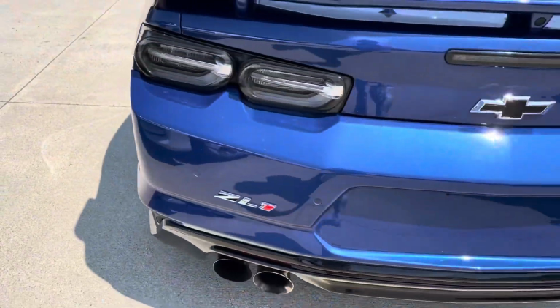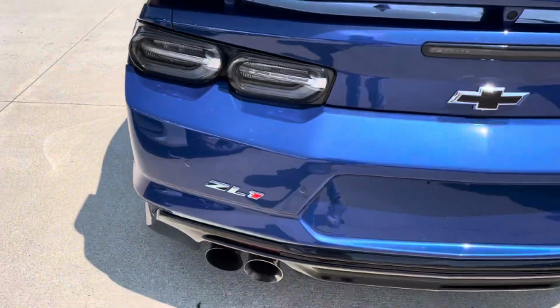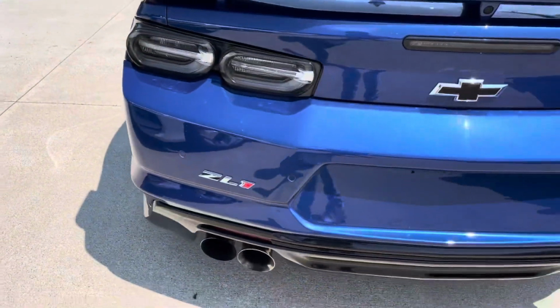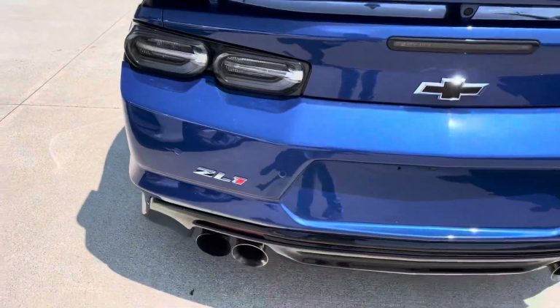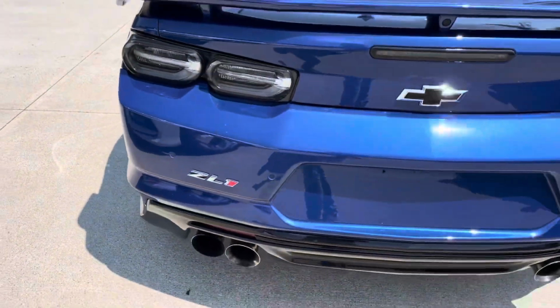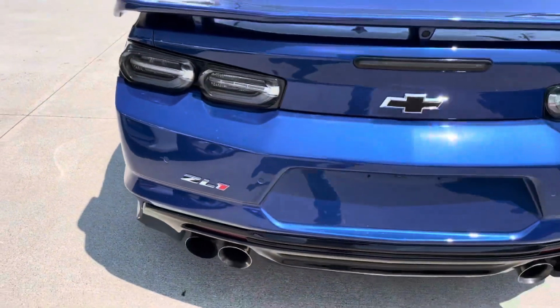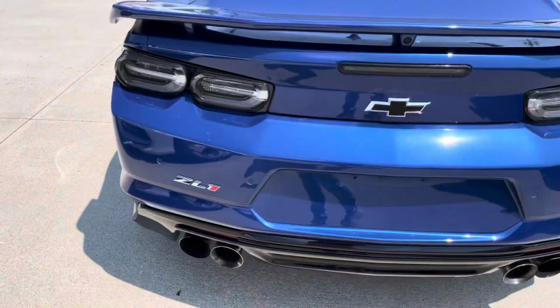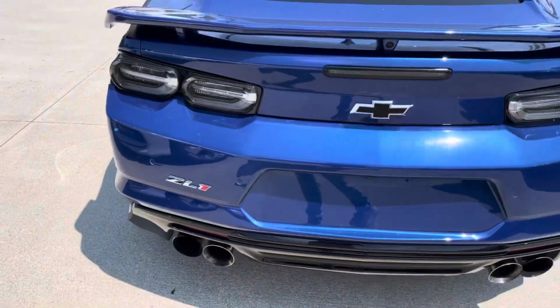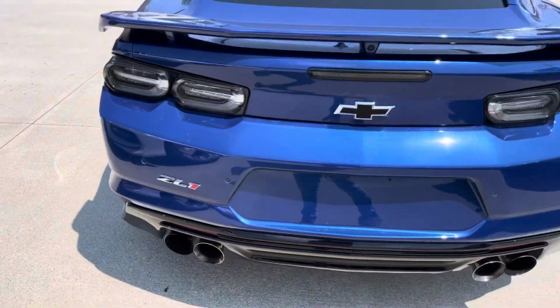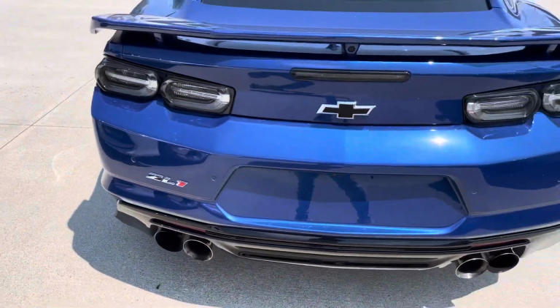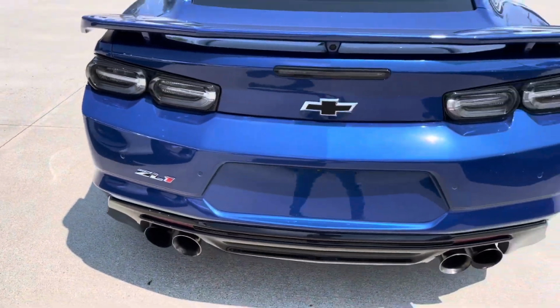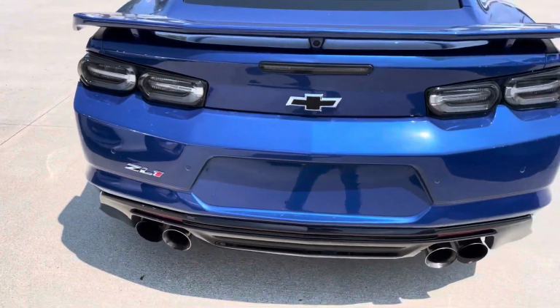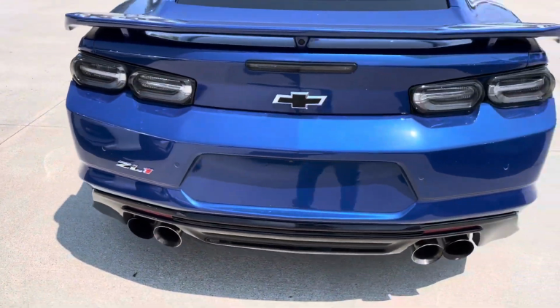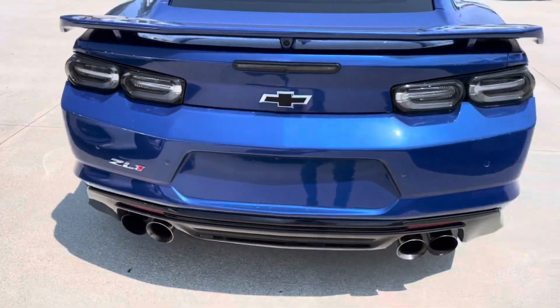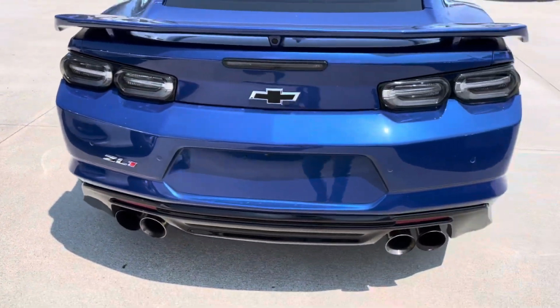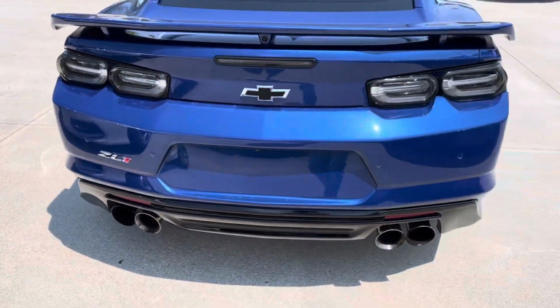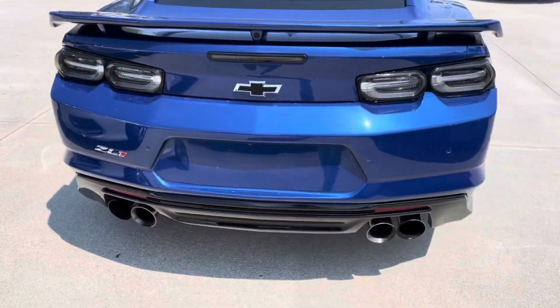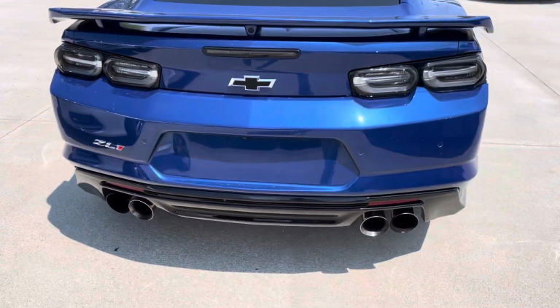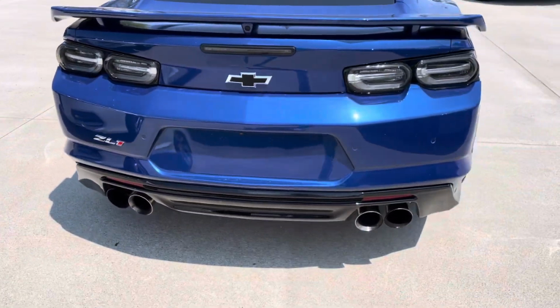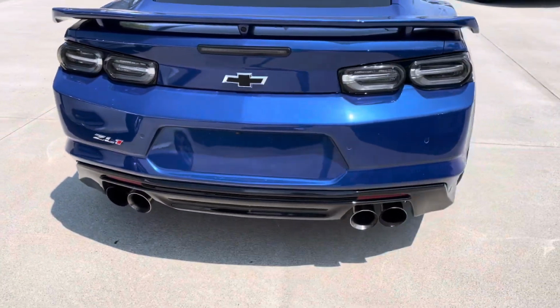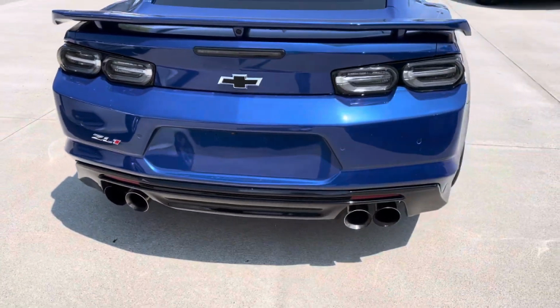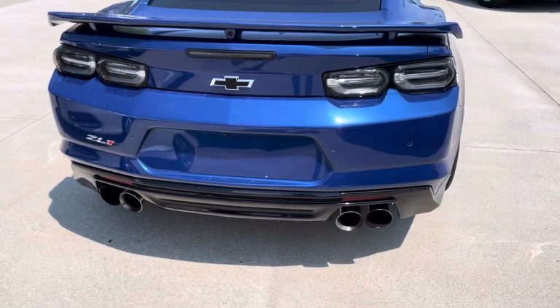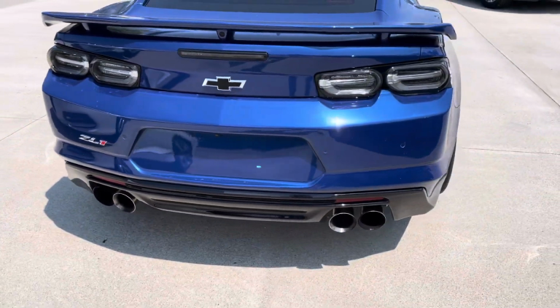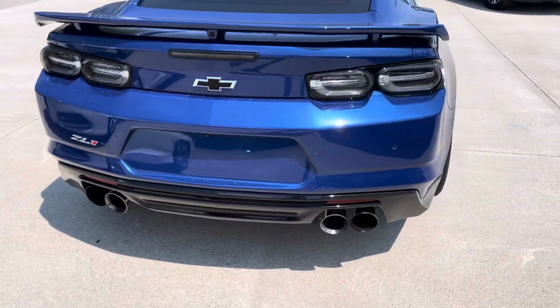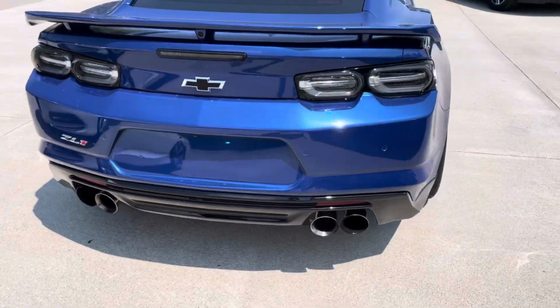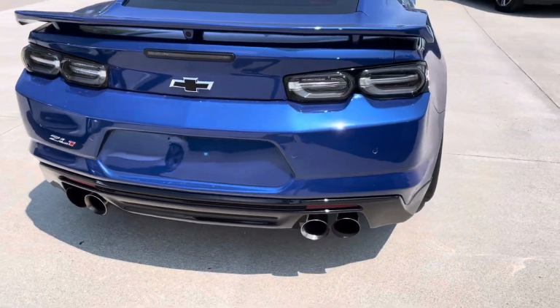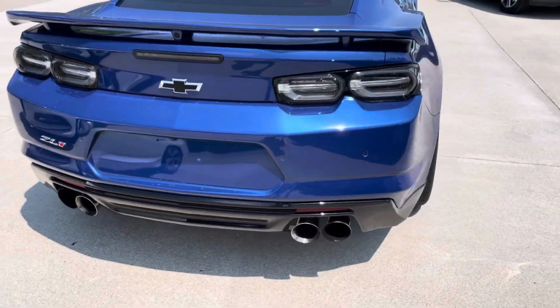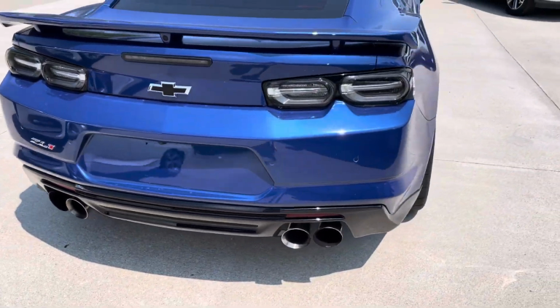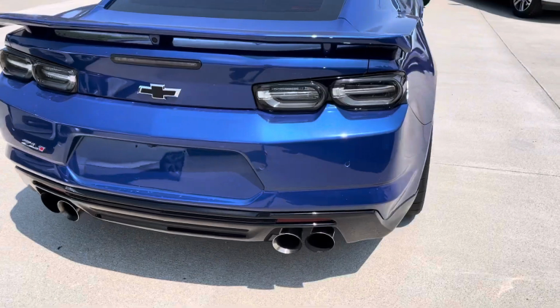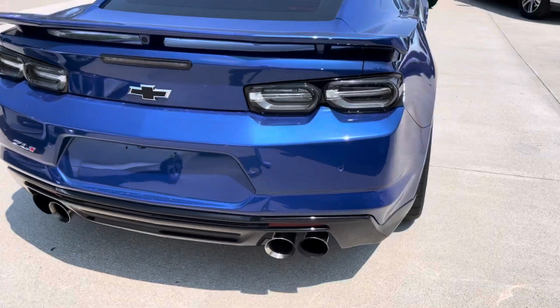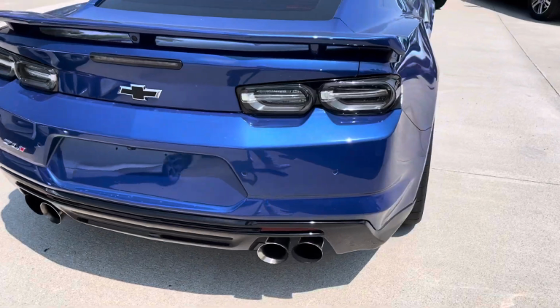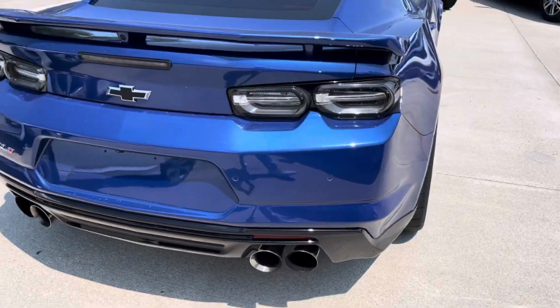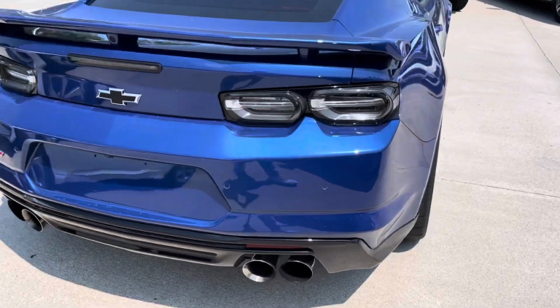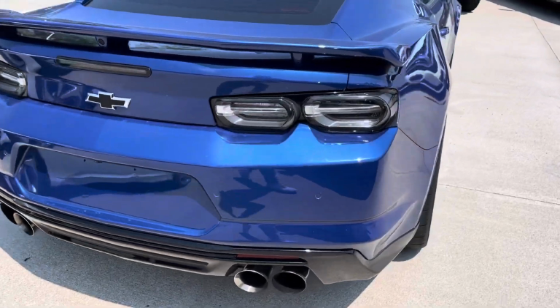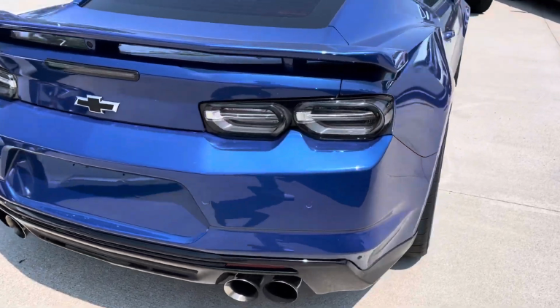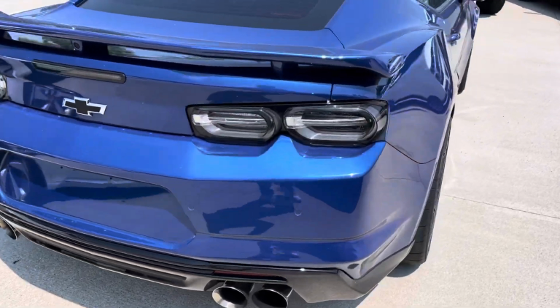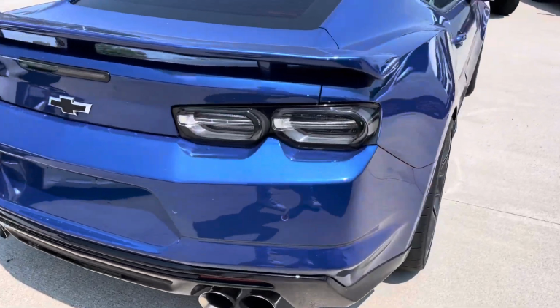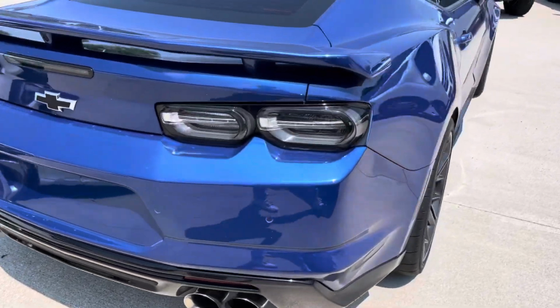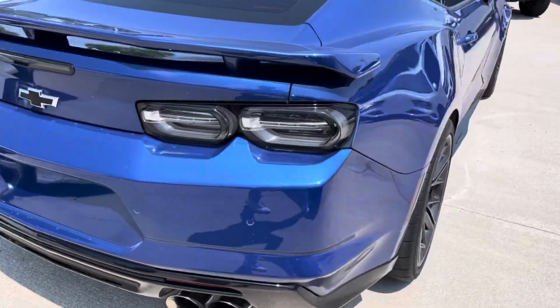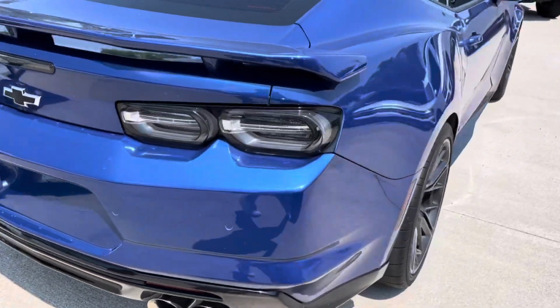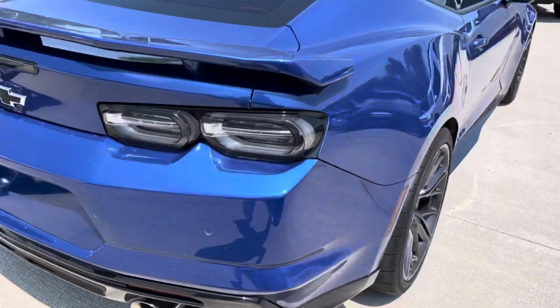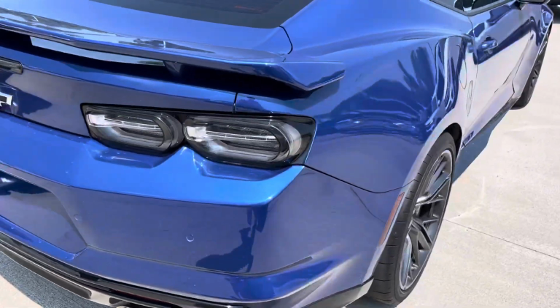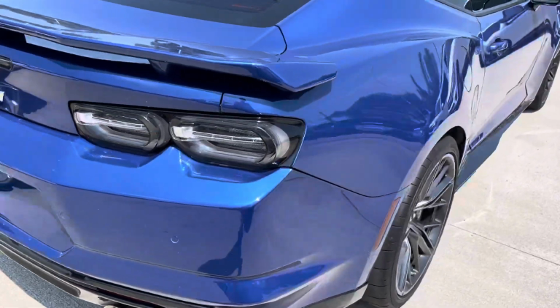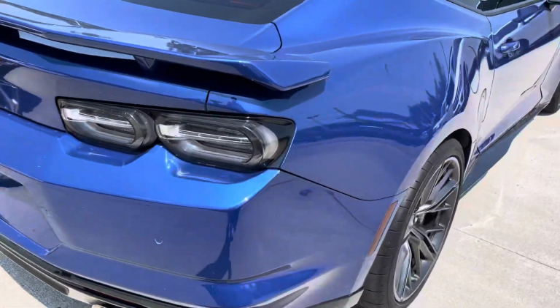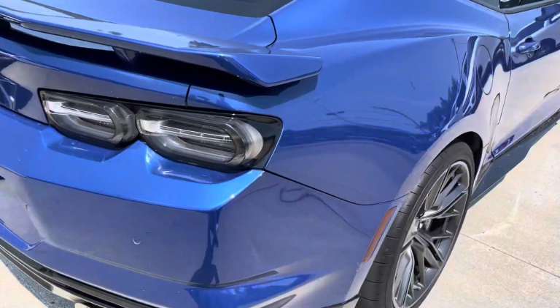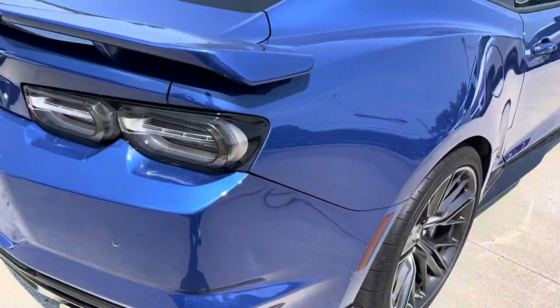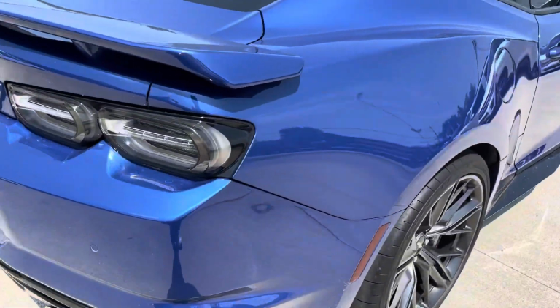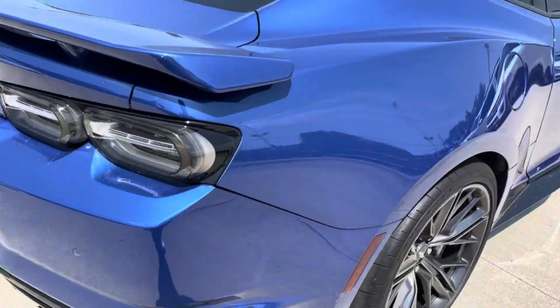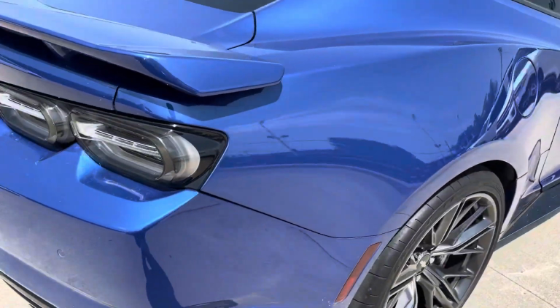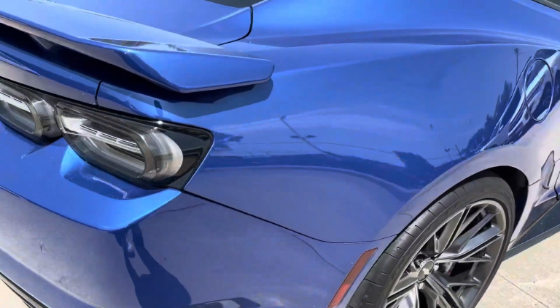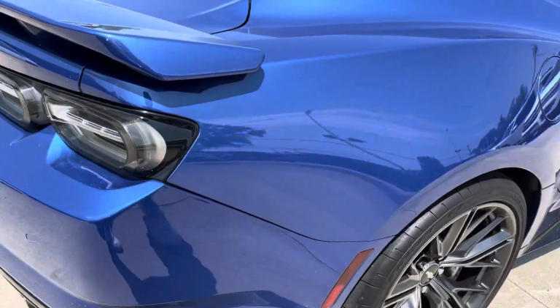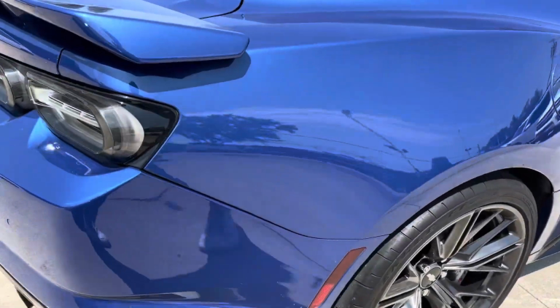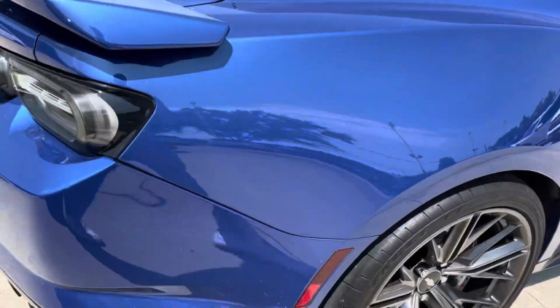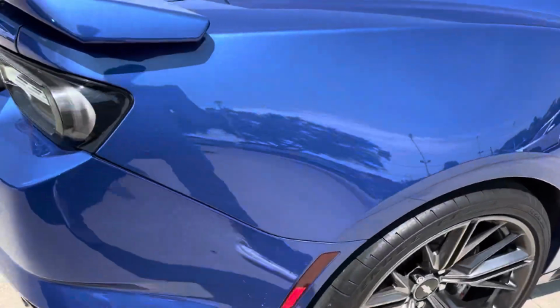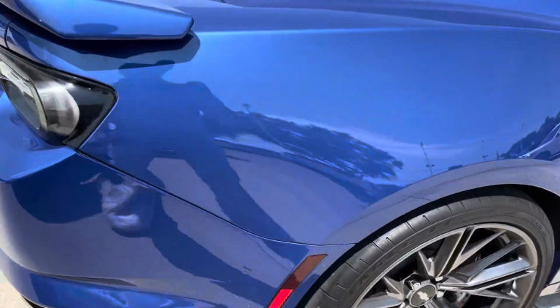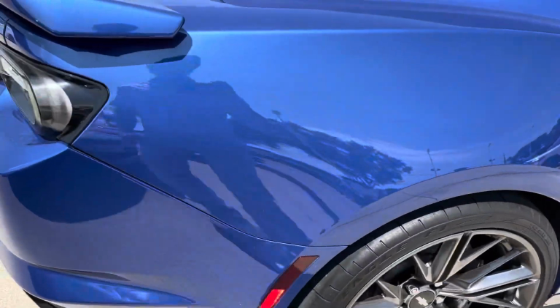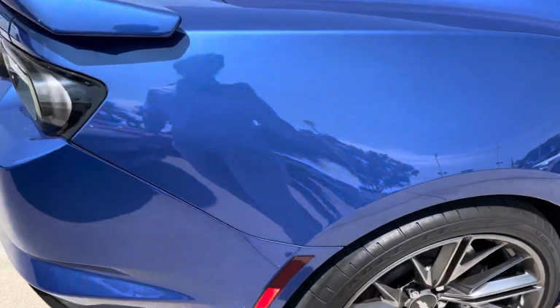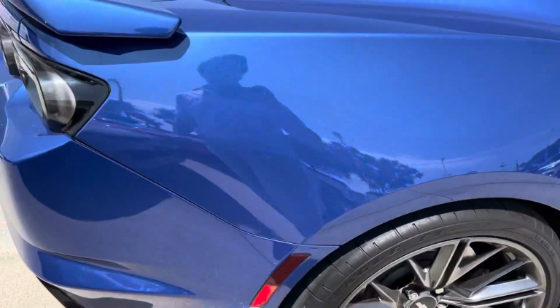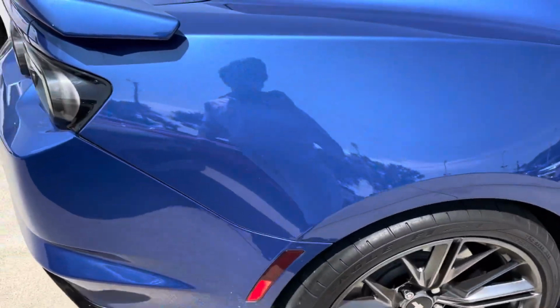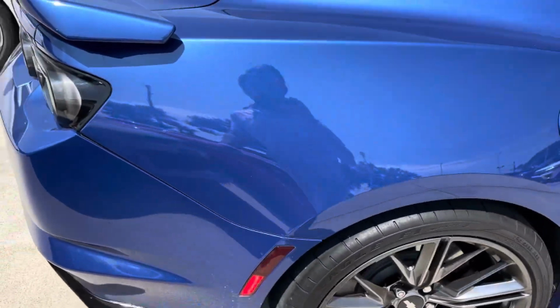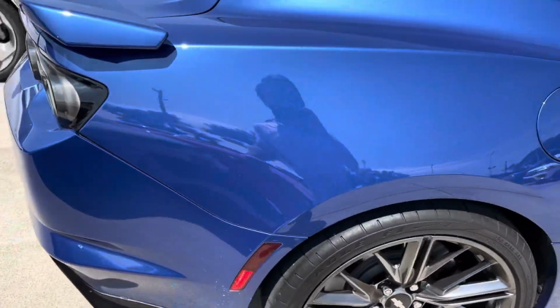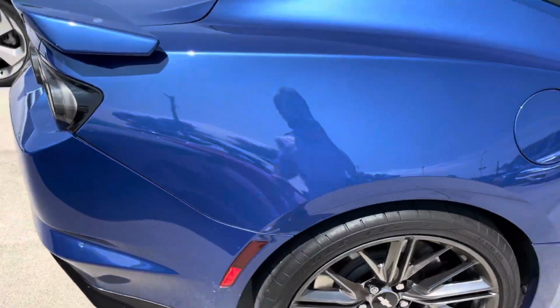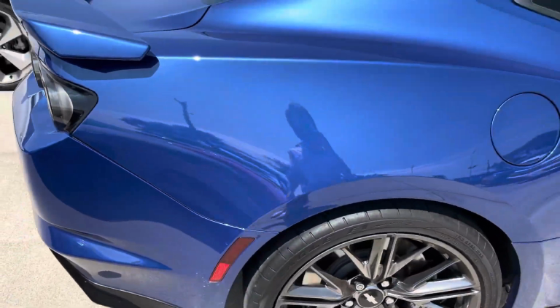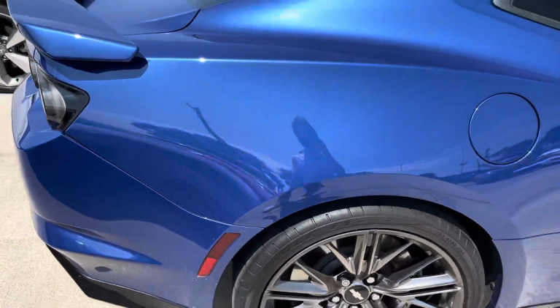A little dirty, could definitely use a wash, but in terms of scratches or dents this thing's in really good condition.